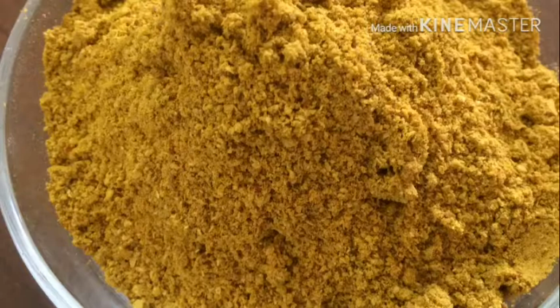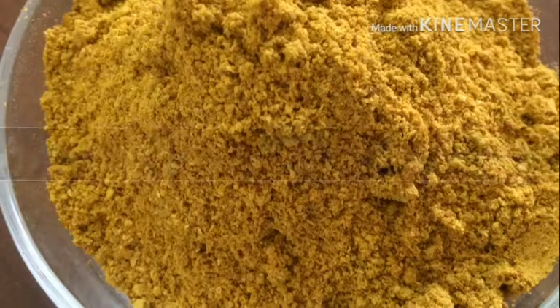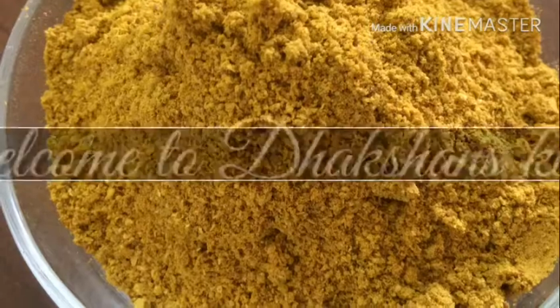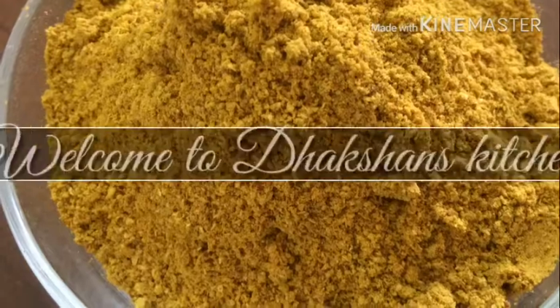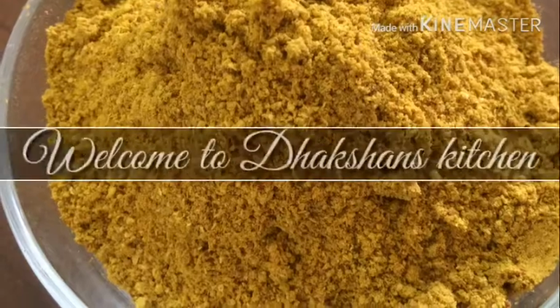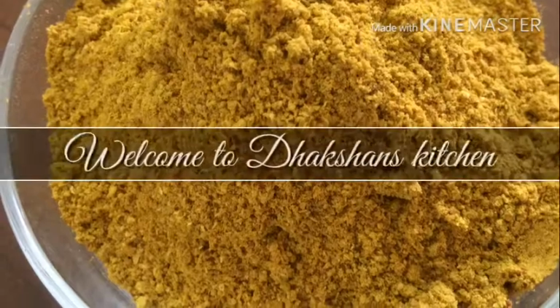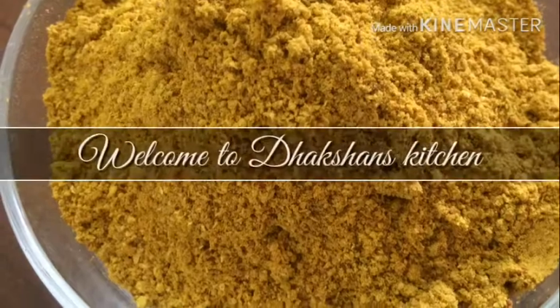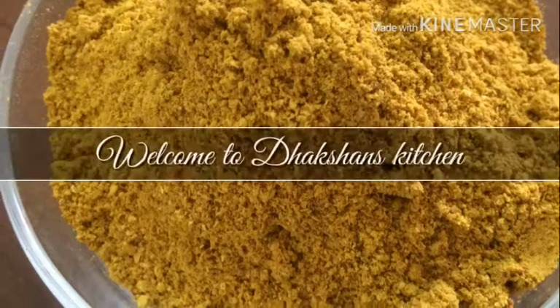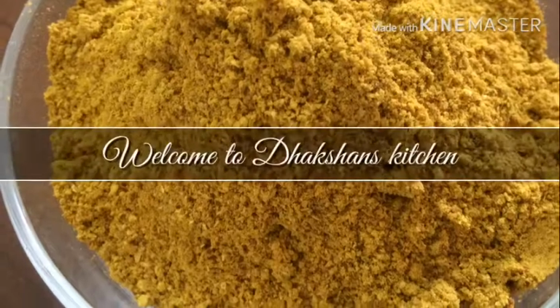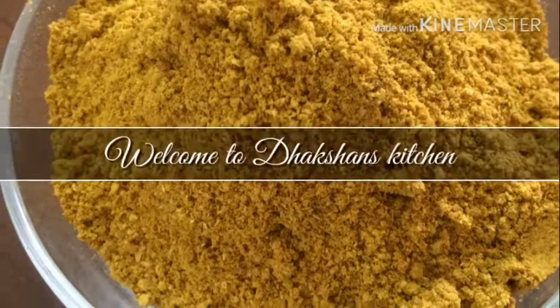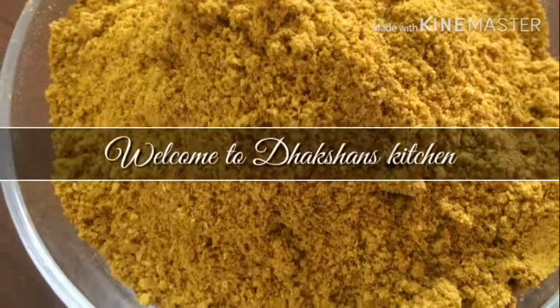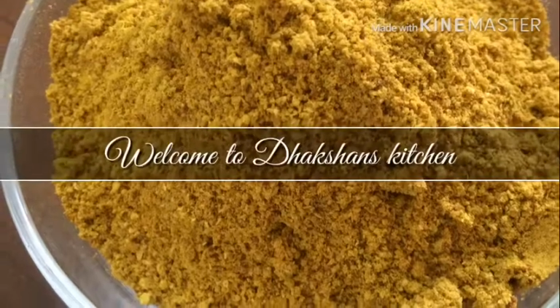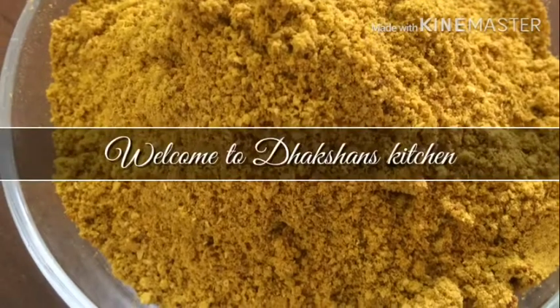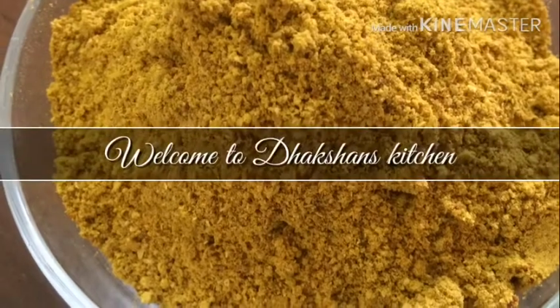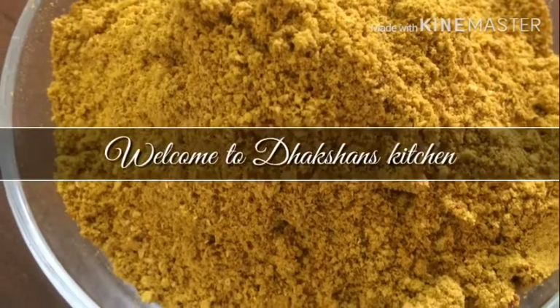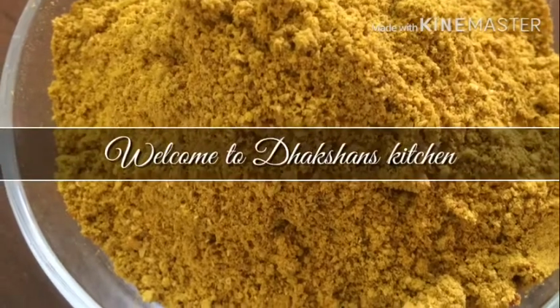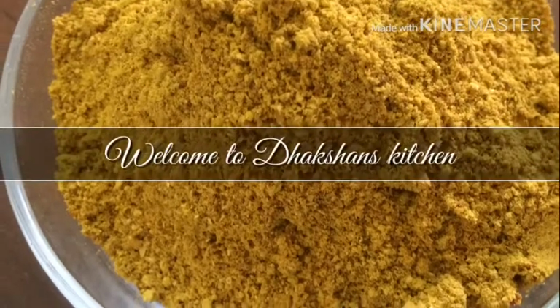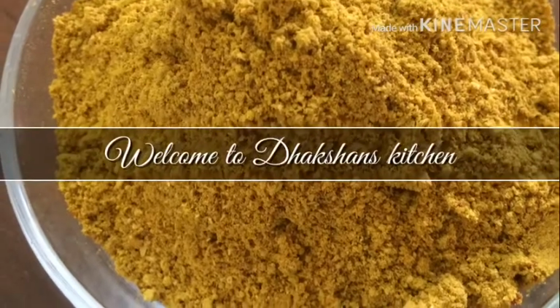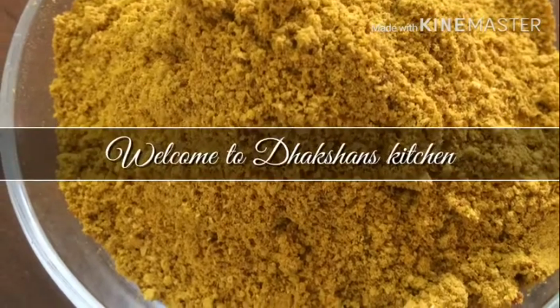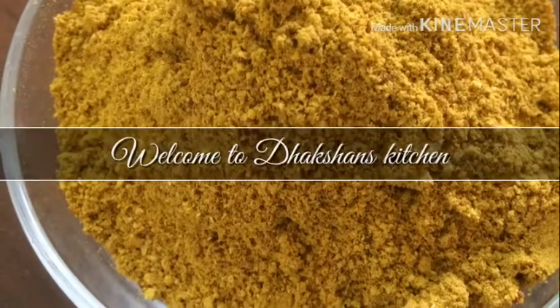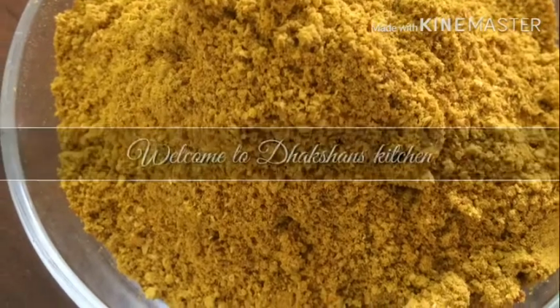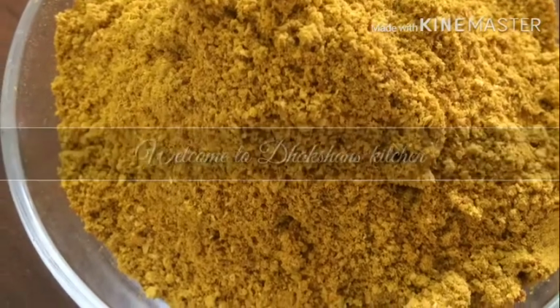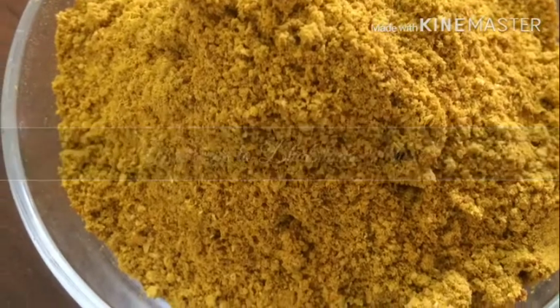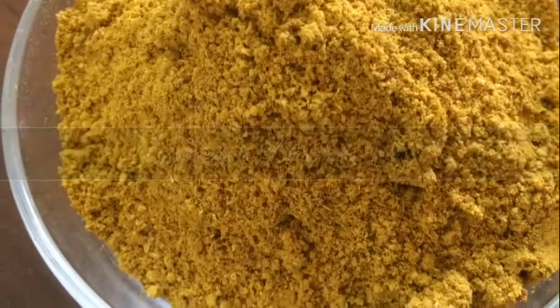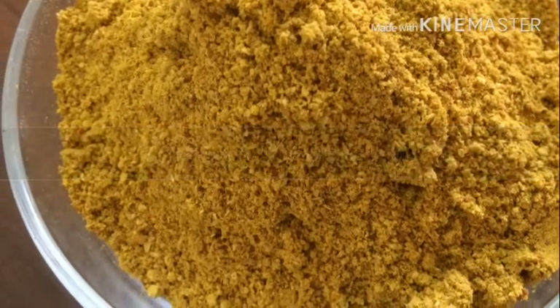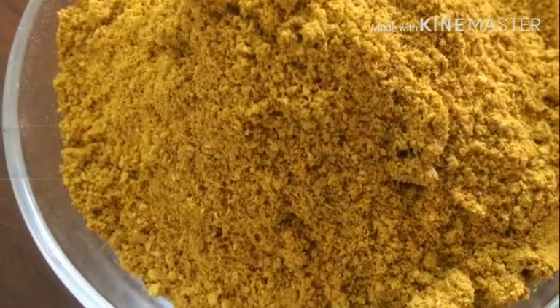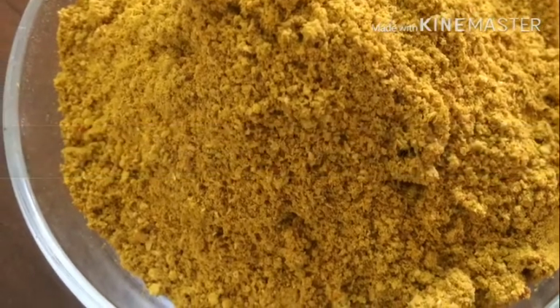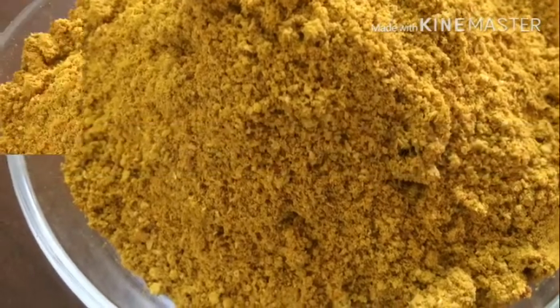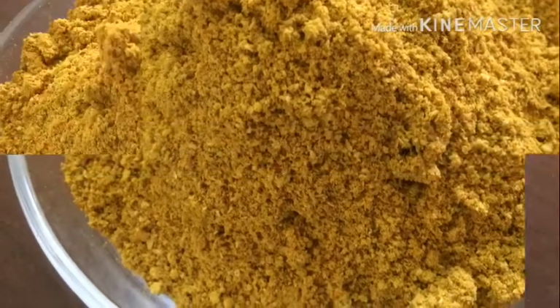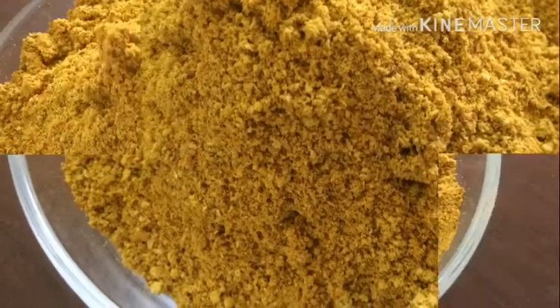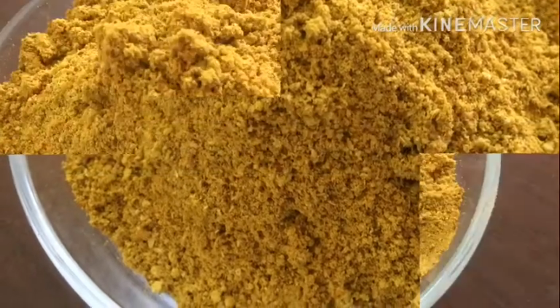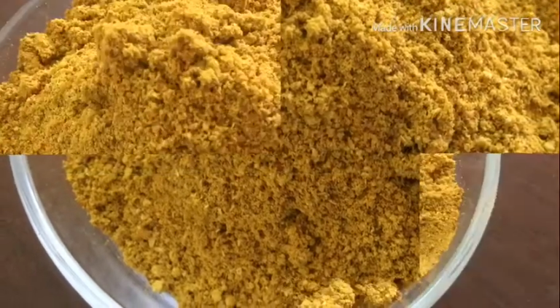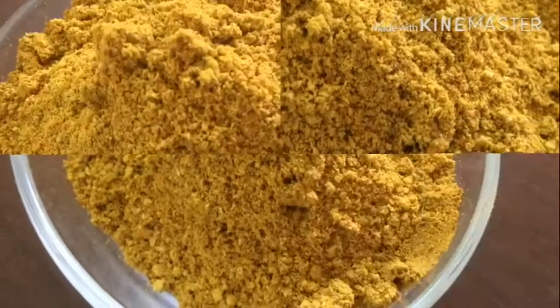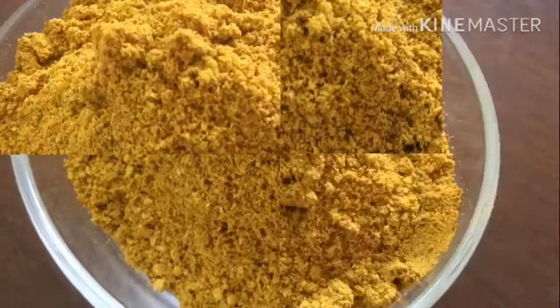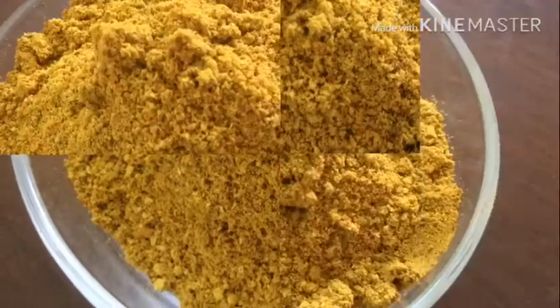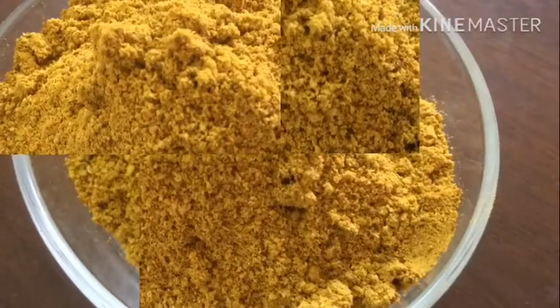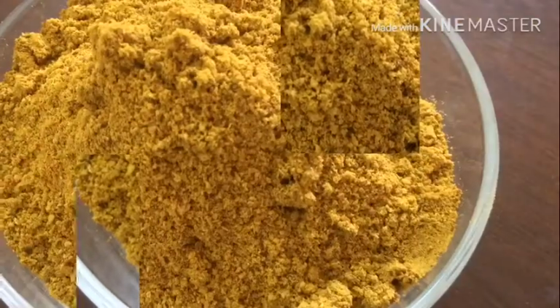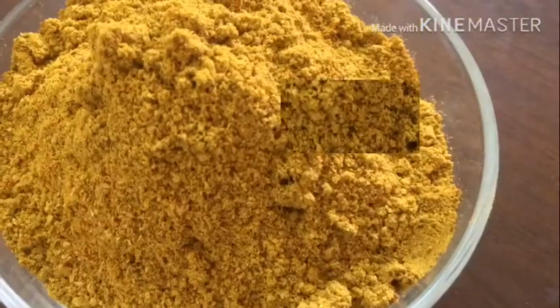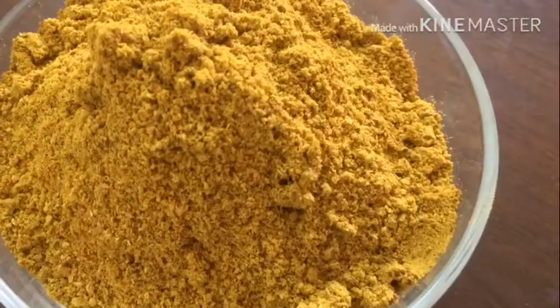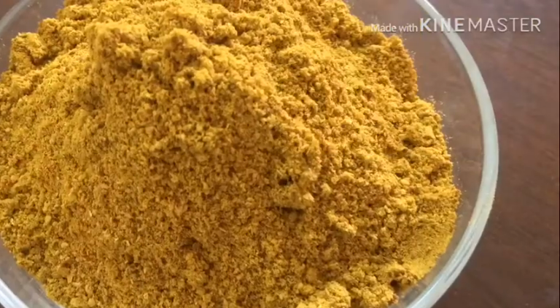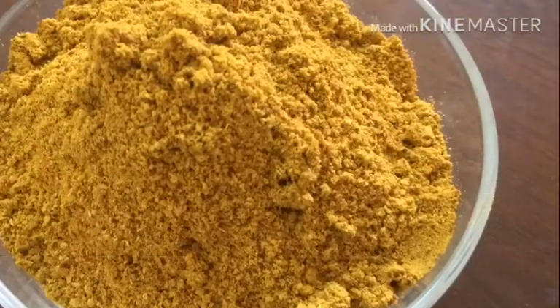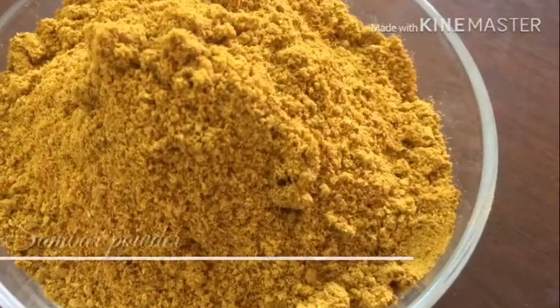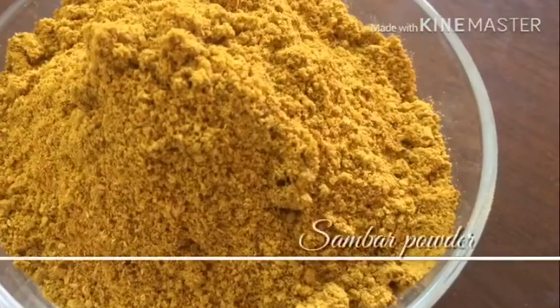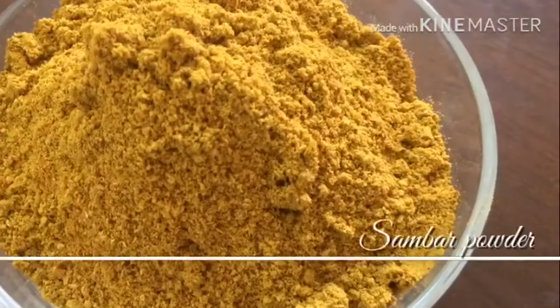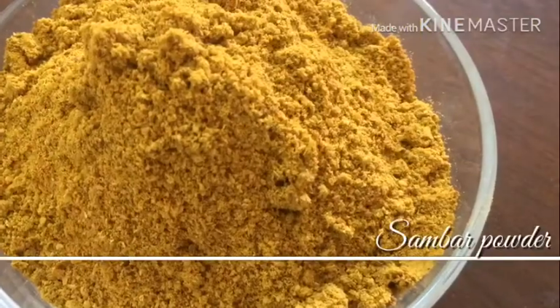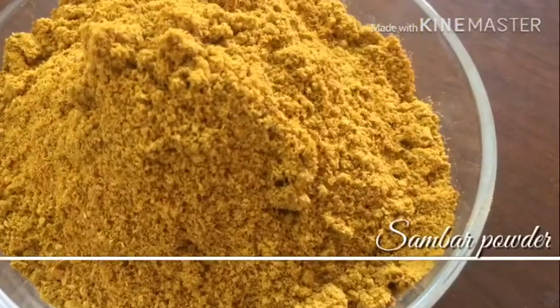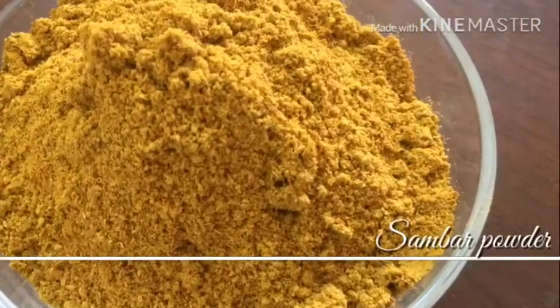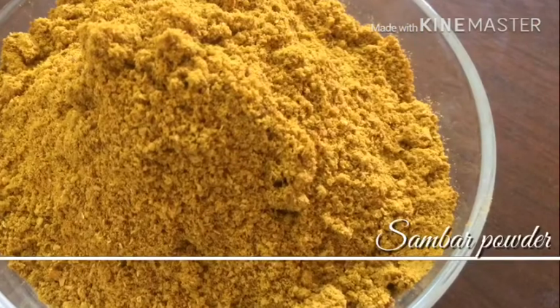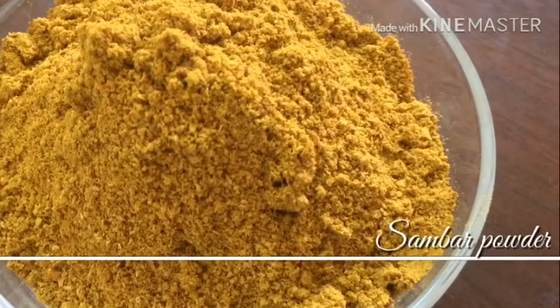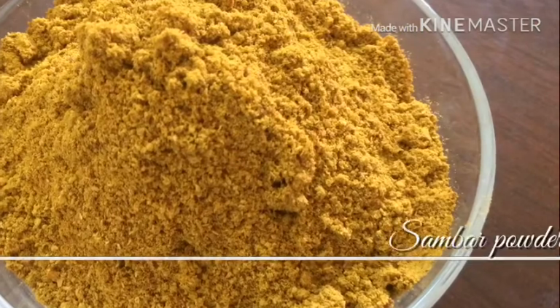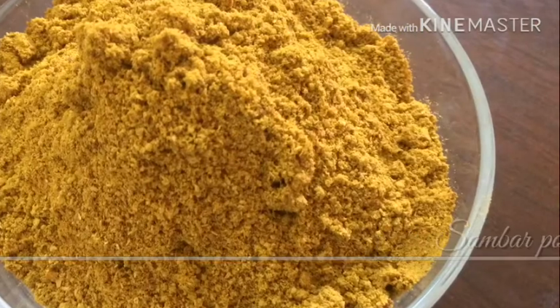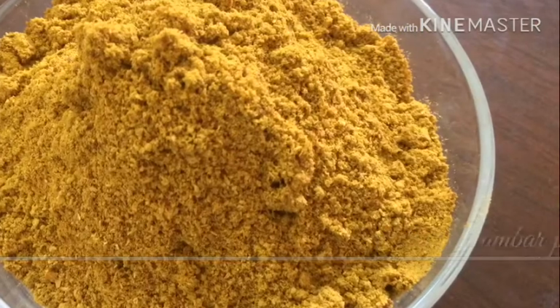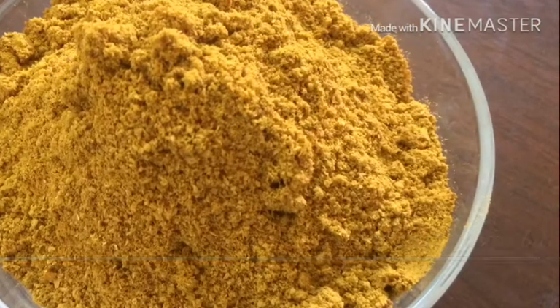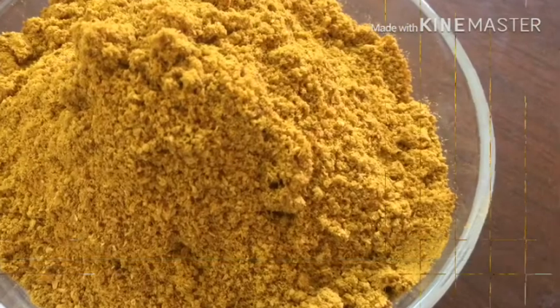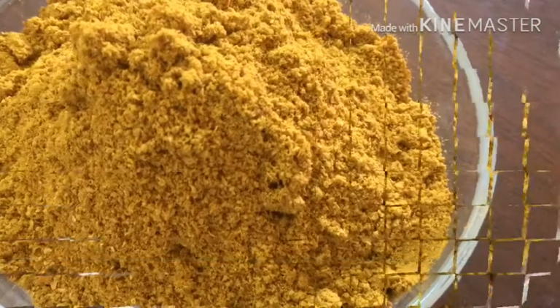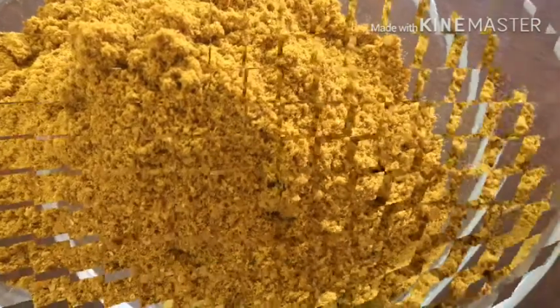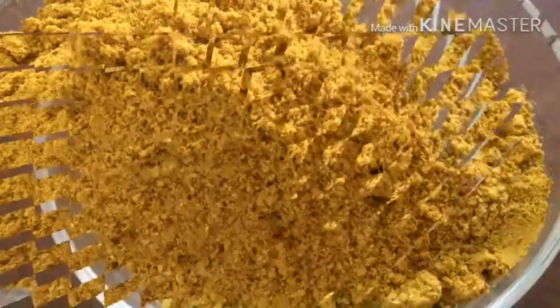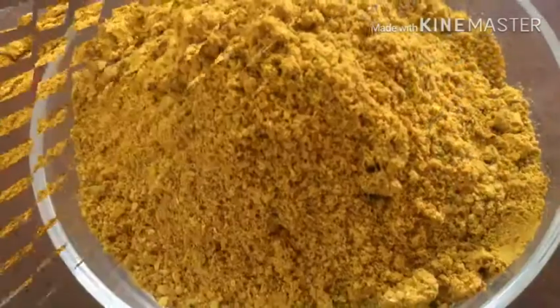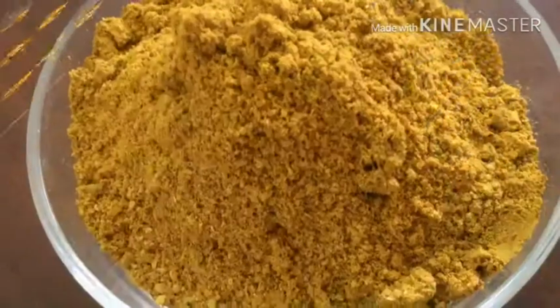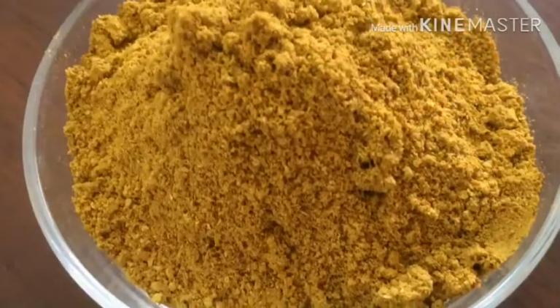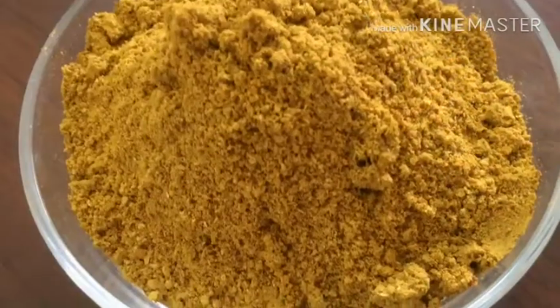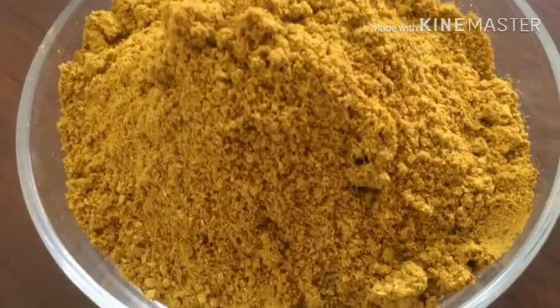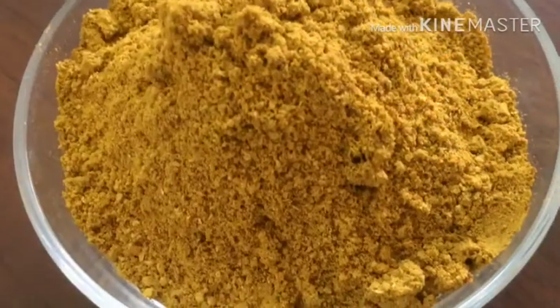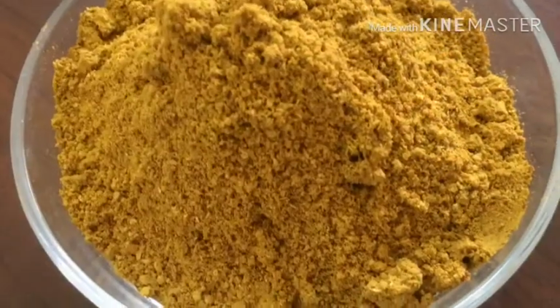Hi friends, welcome to Dacshan's Kitchen. We can see how we are doing this. You can taste it in a packet.